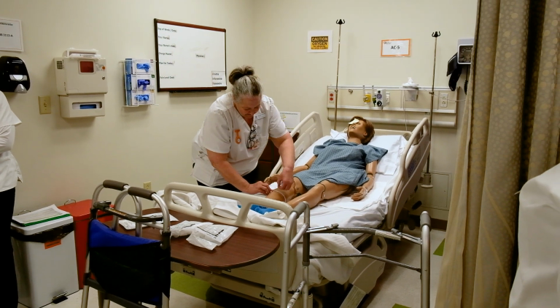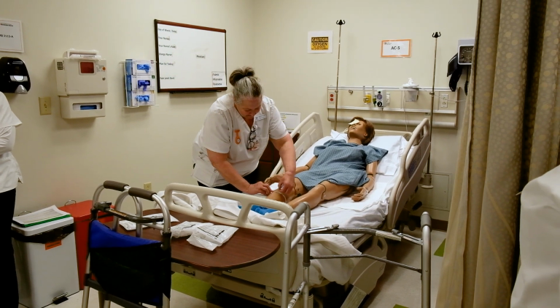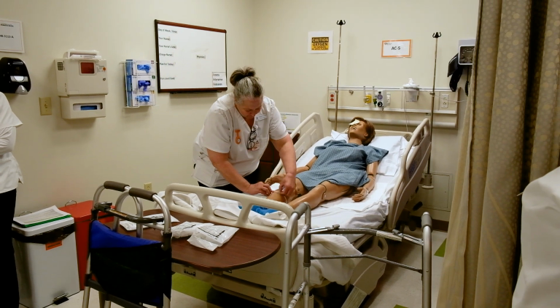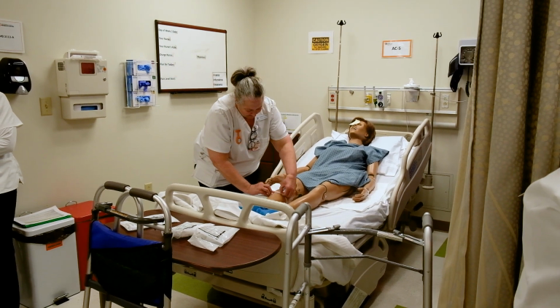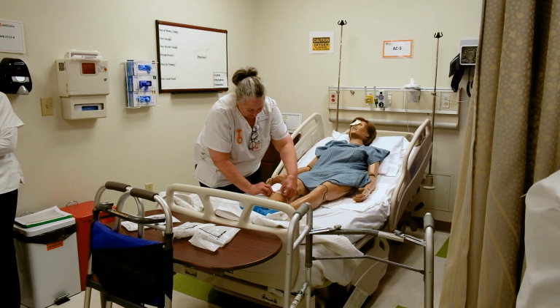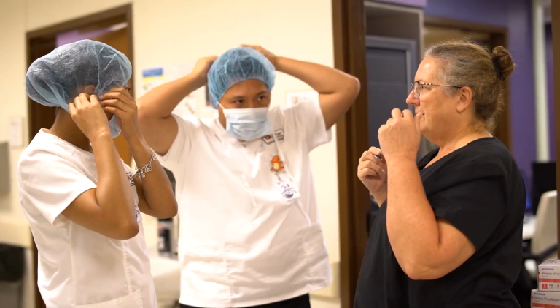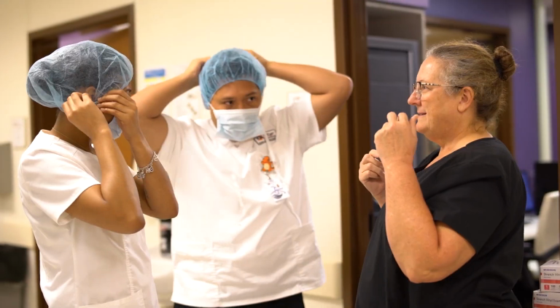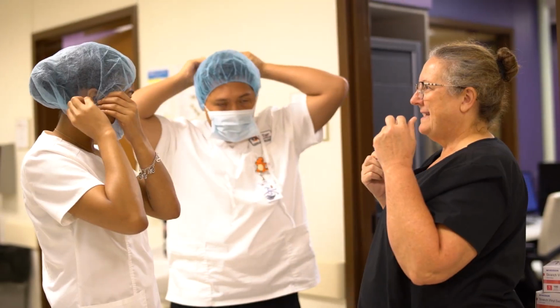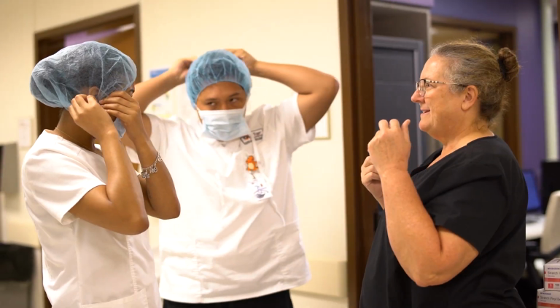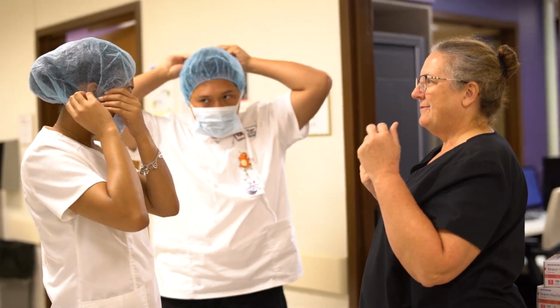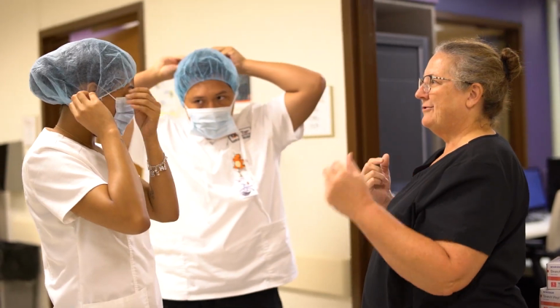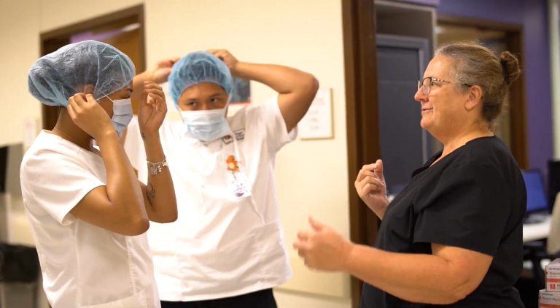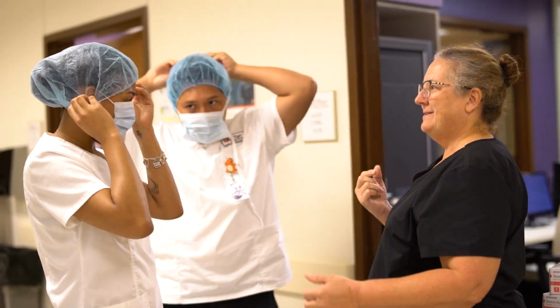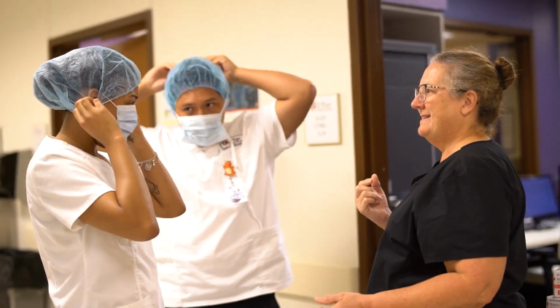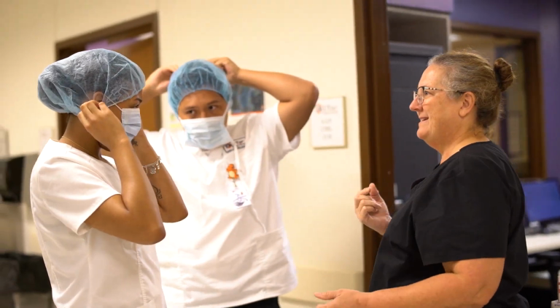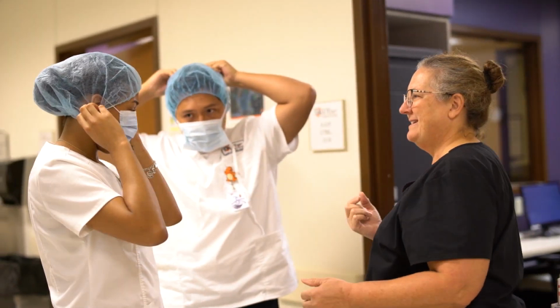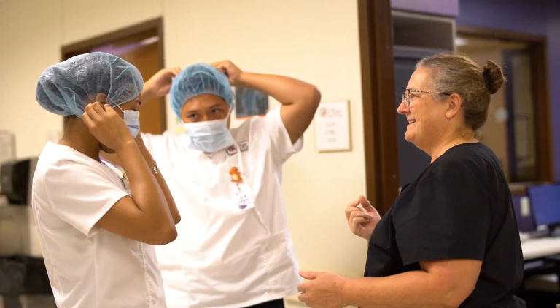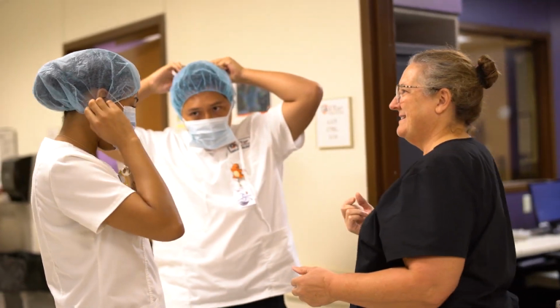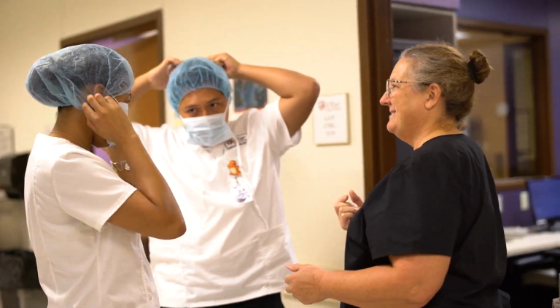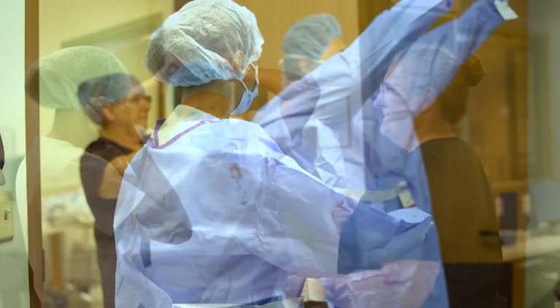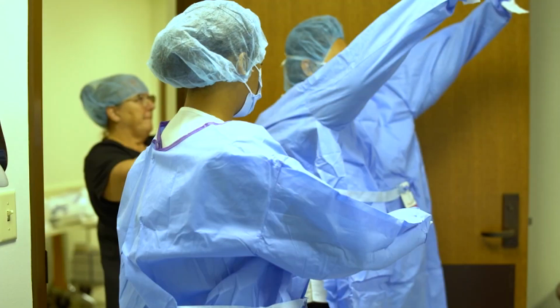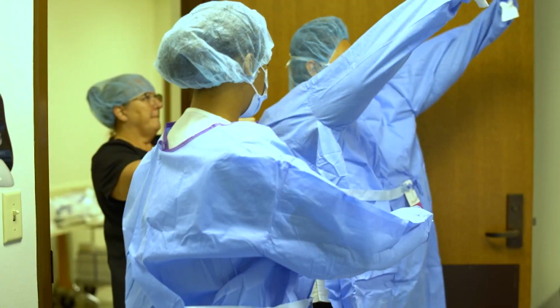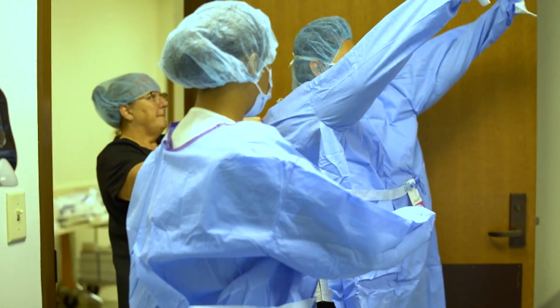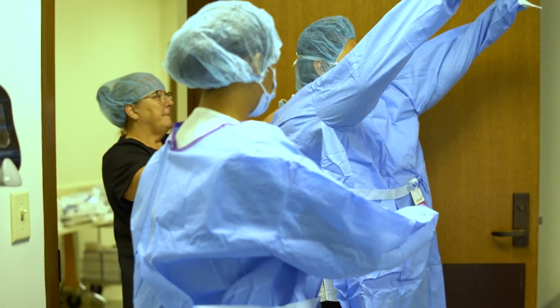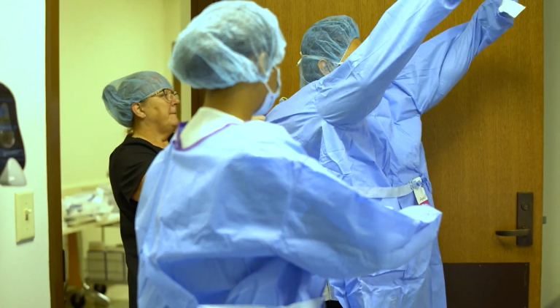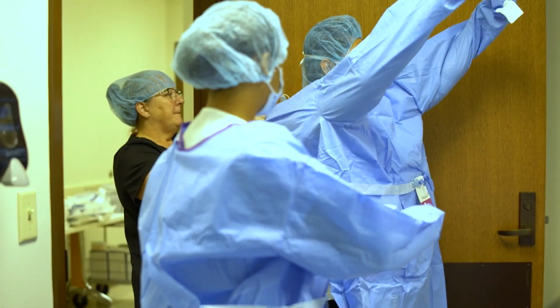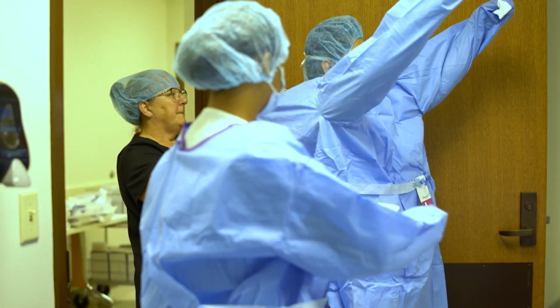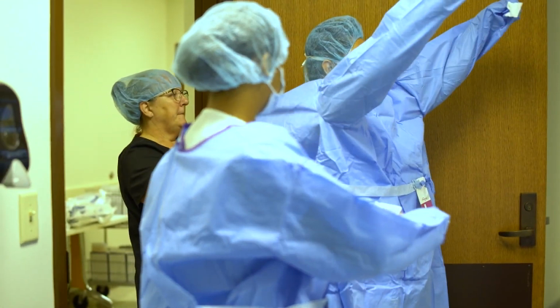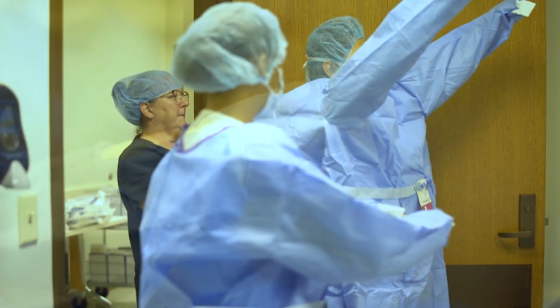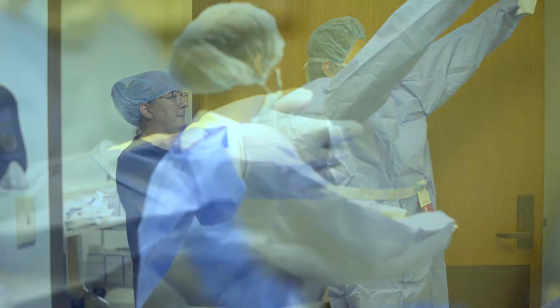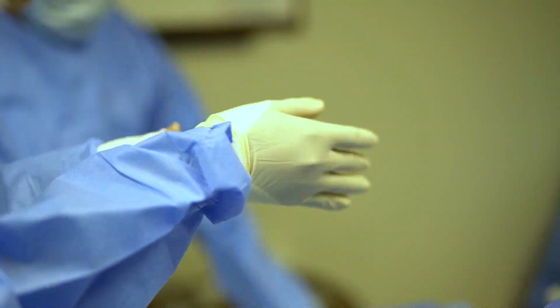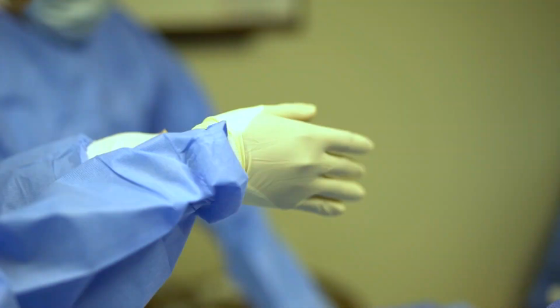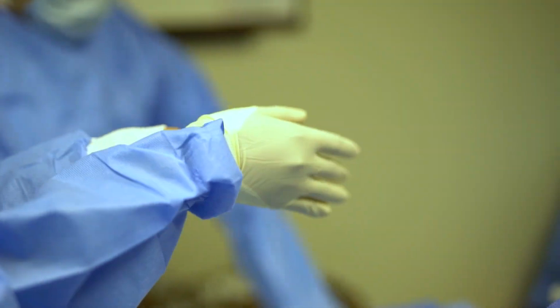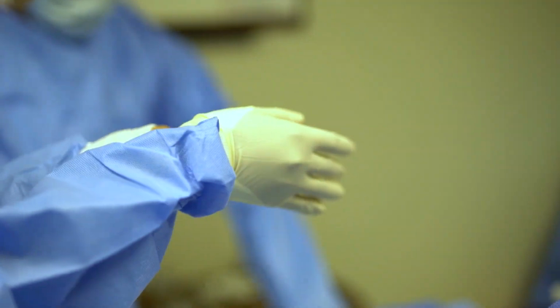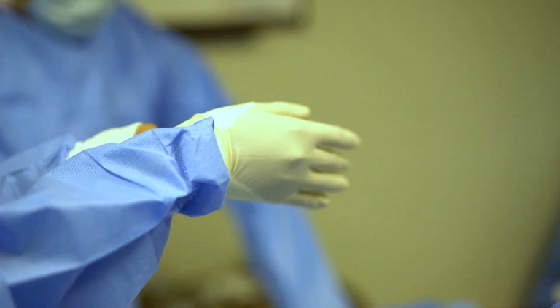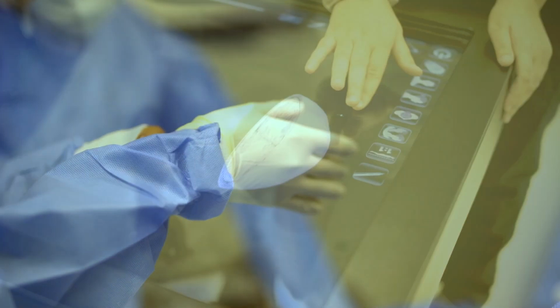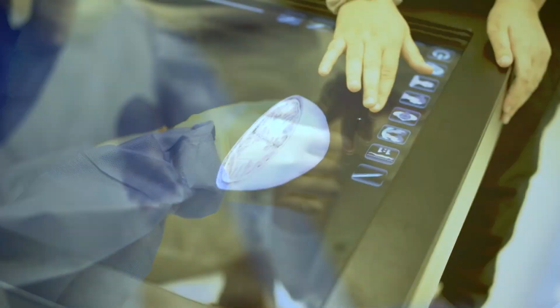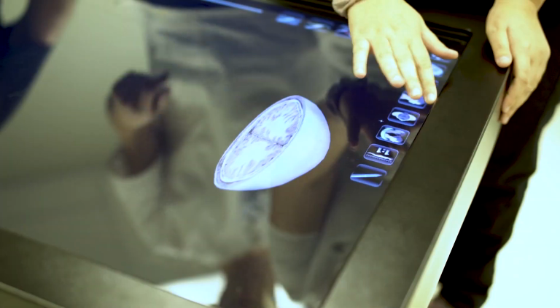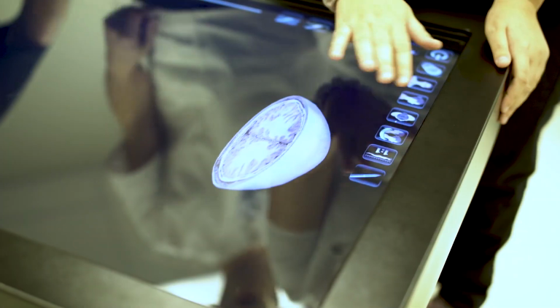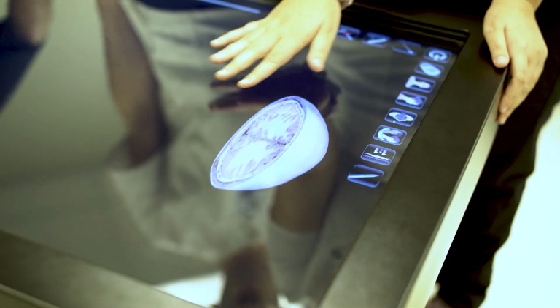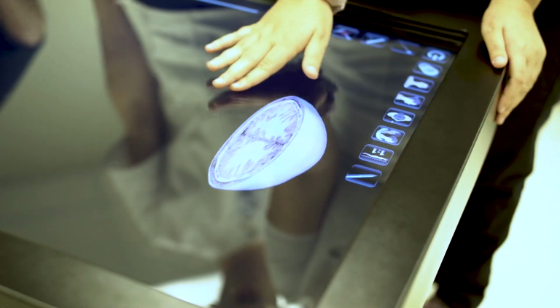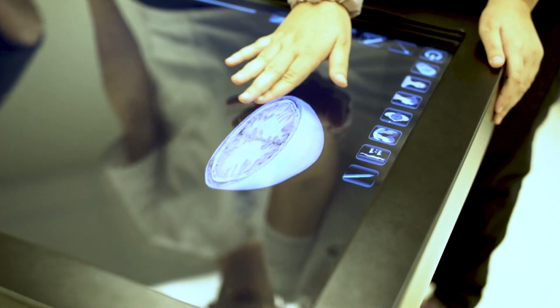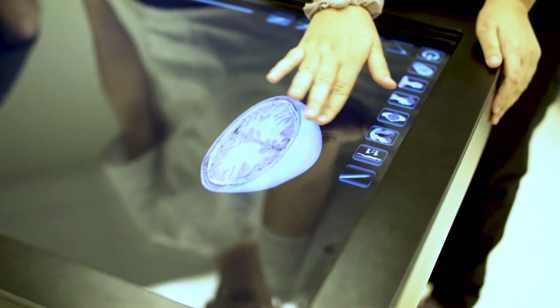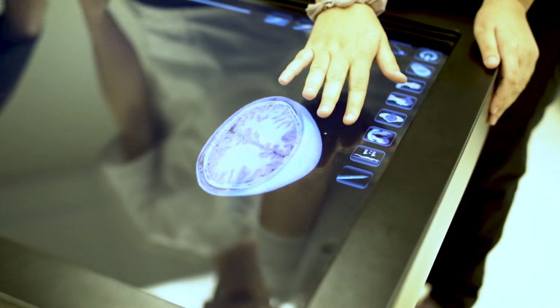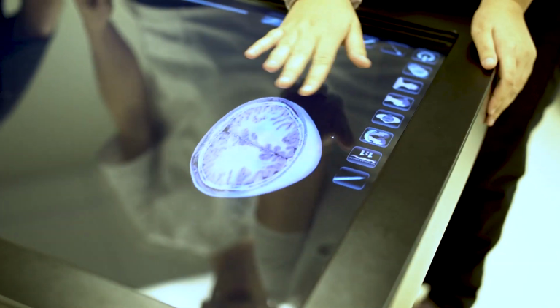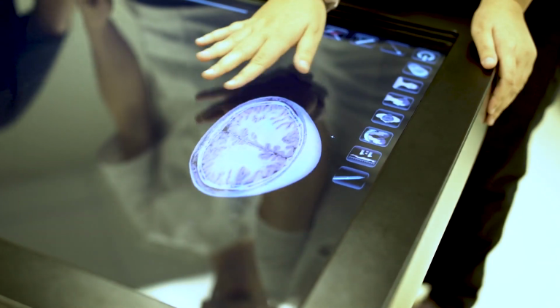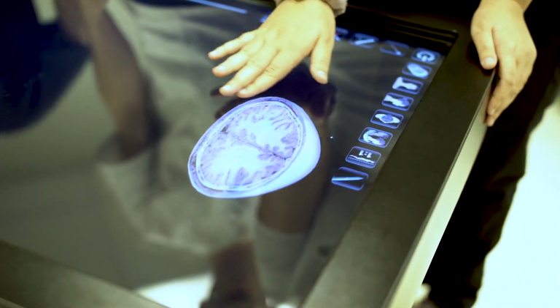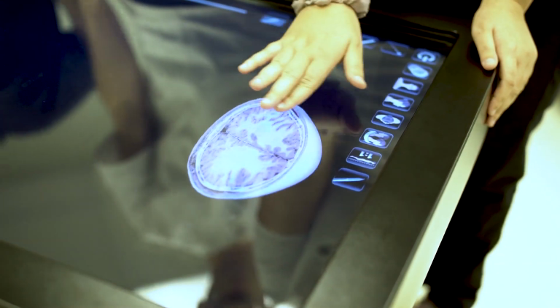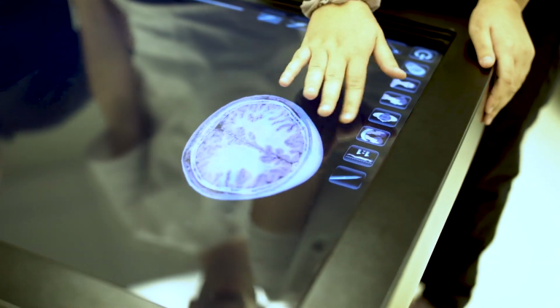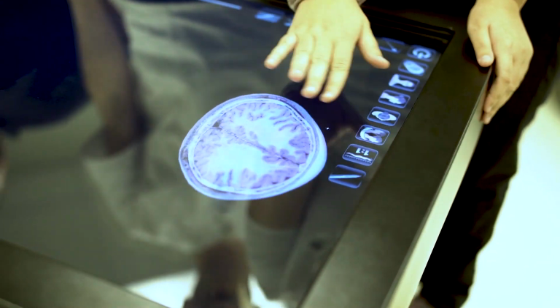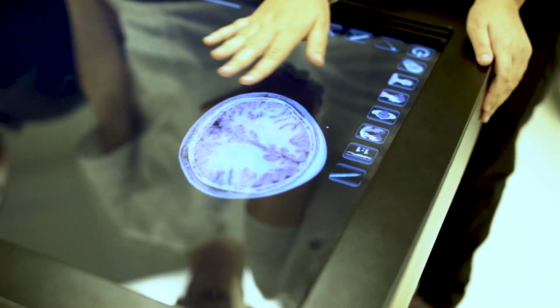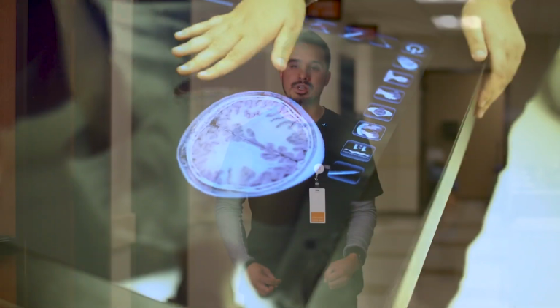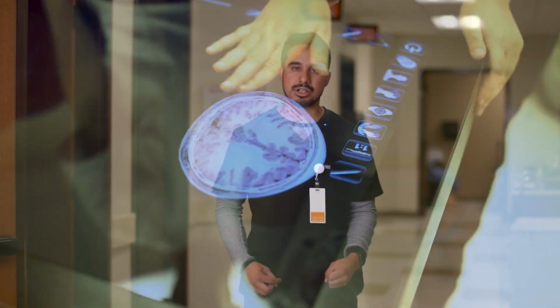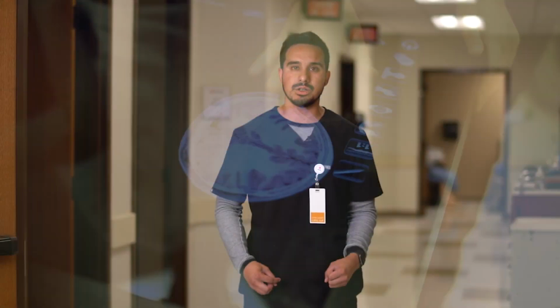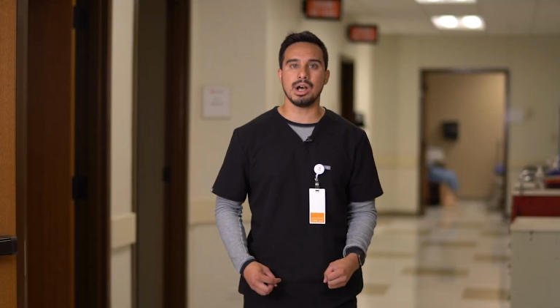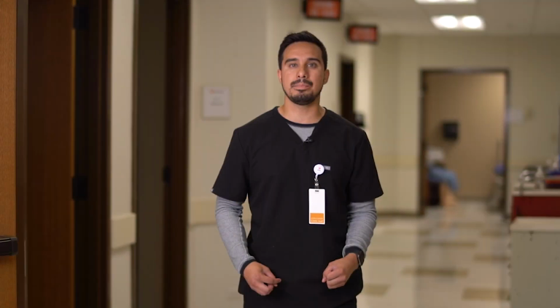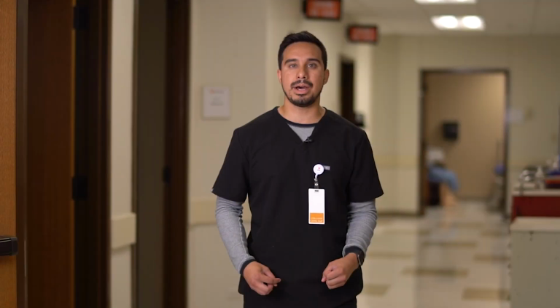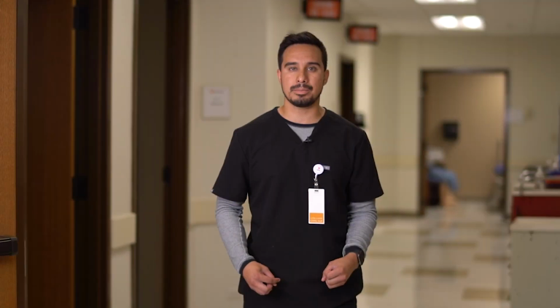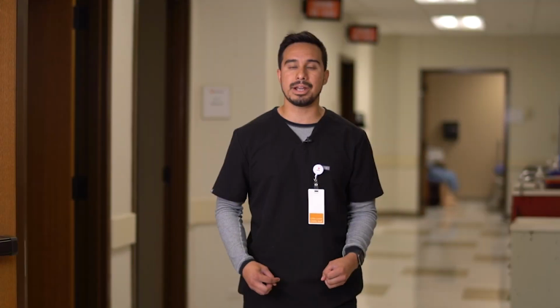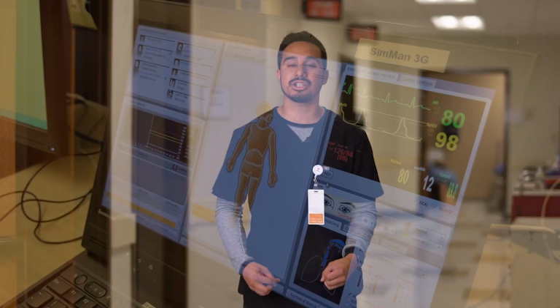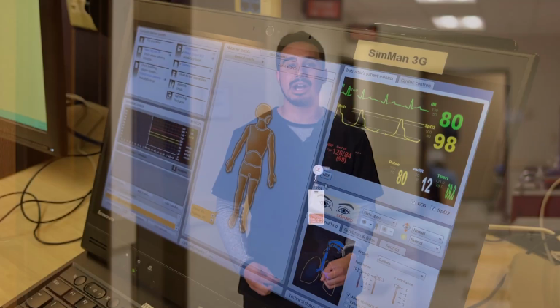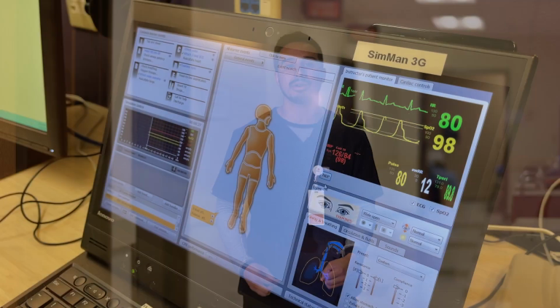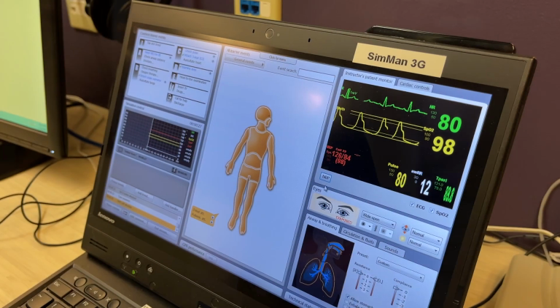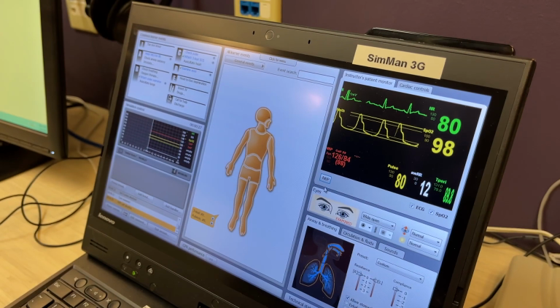We like to take an interdisciplinary approach, meaning we like to get the whole healthcare team involved to collaborate in order to better patient outcomes.